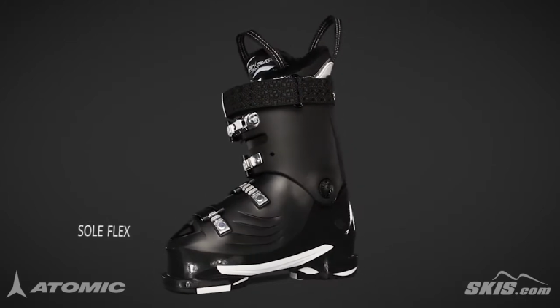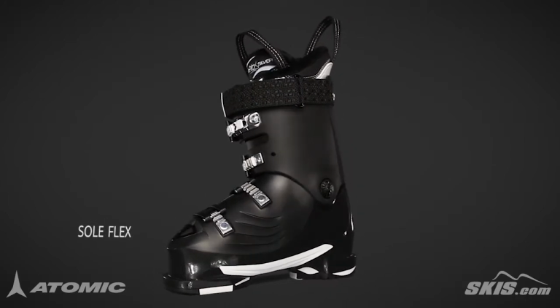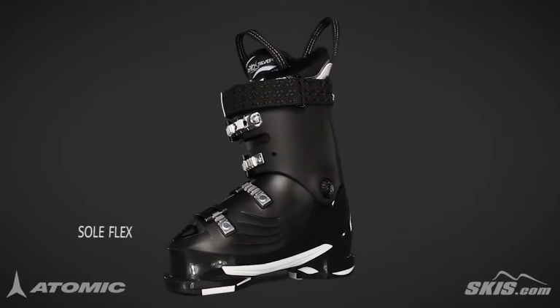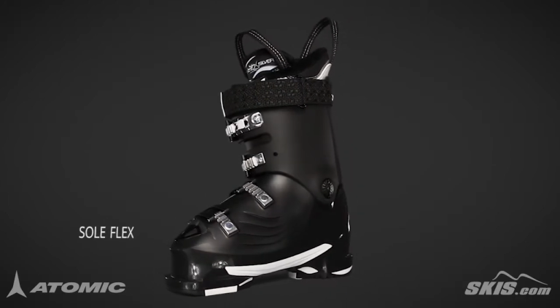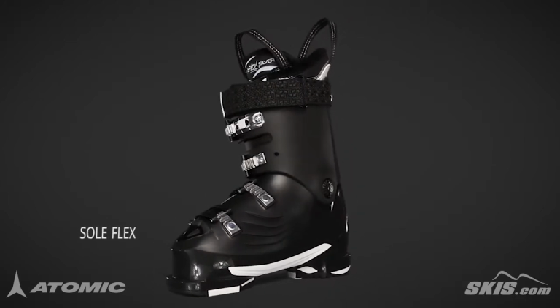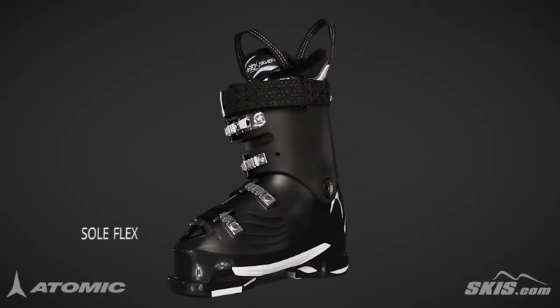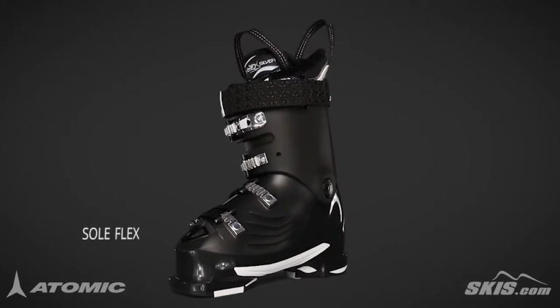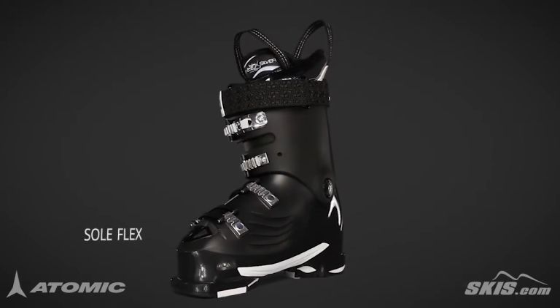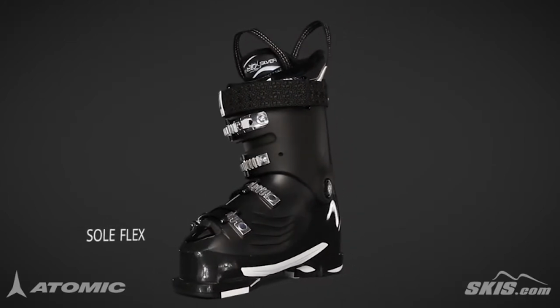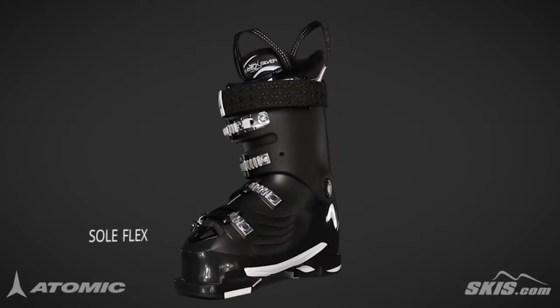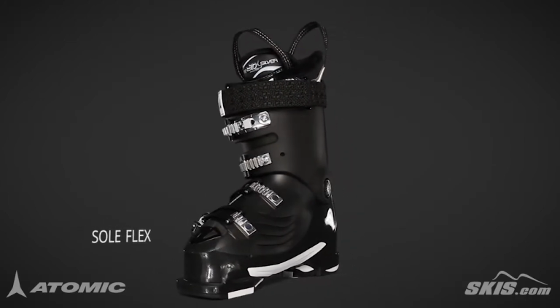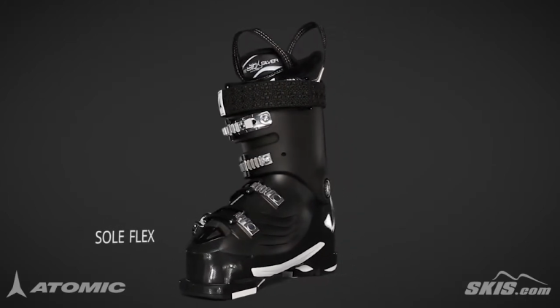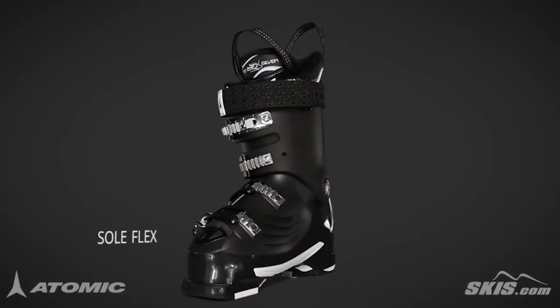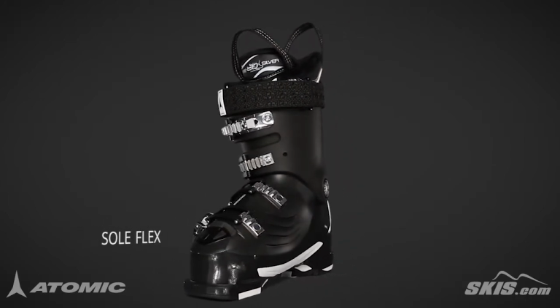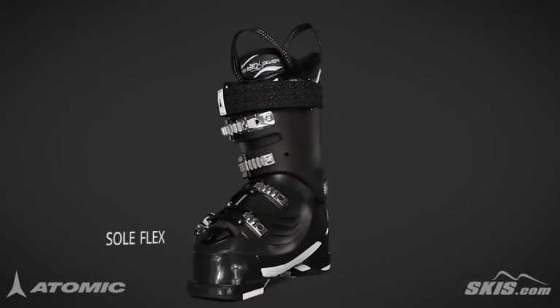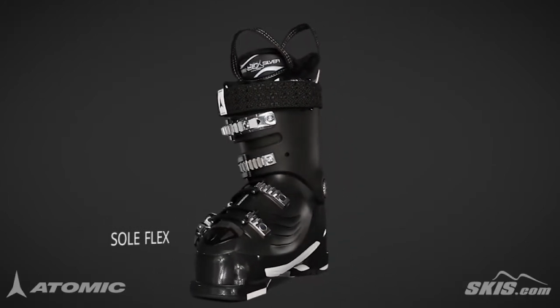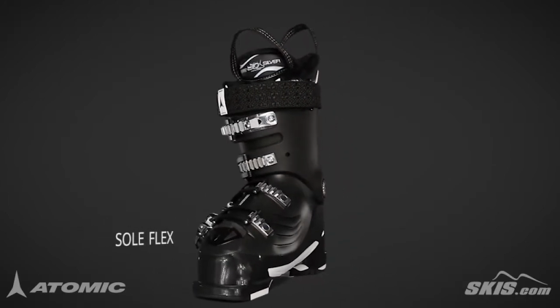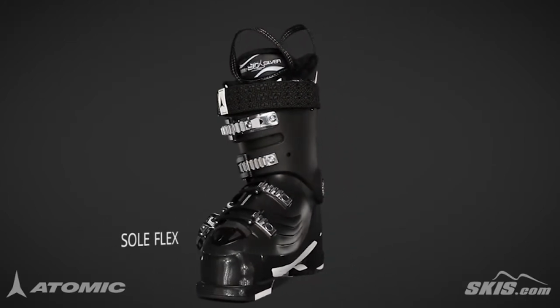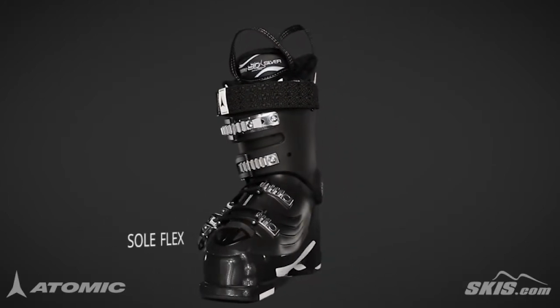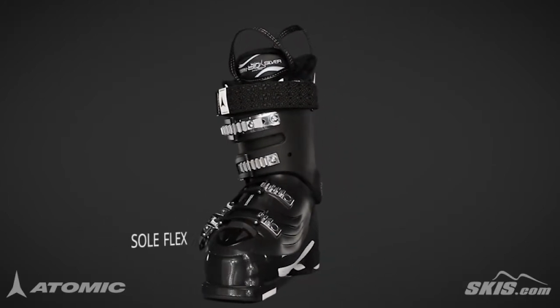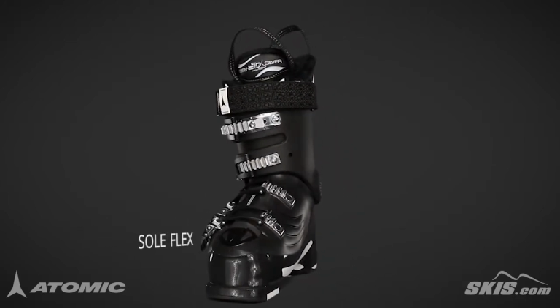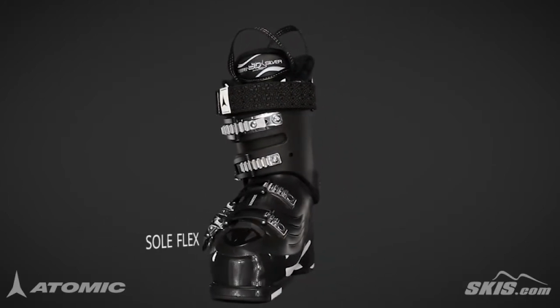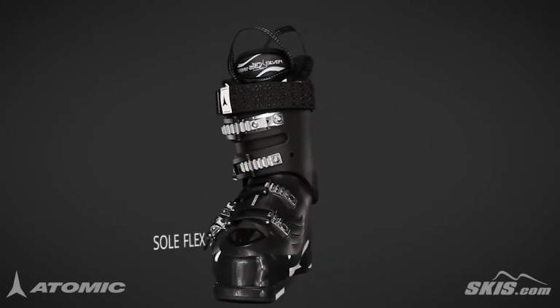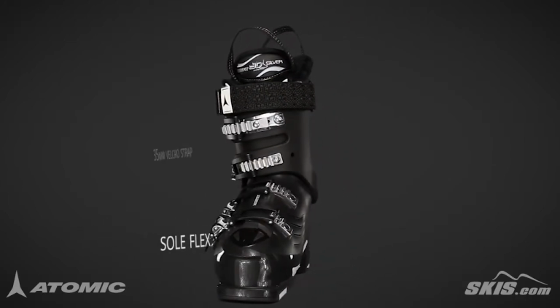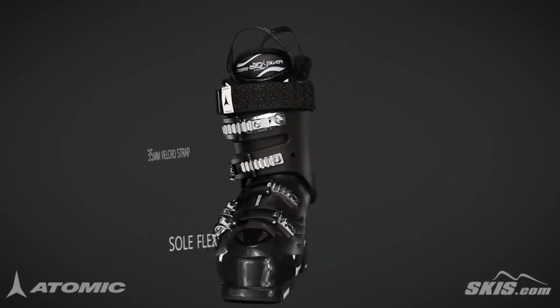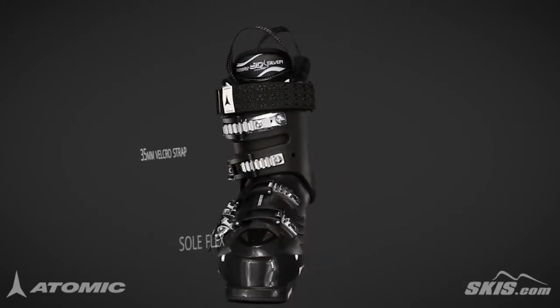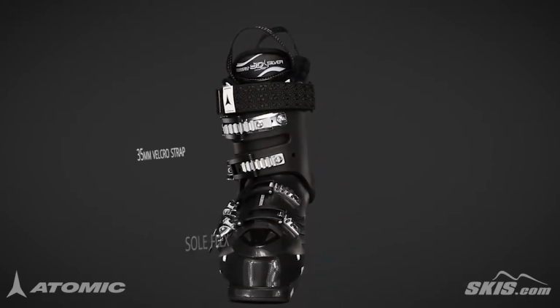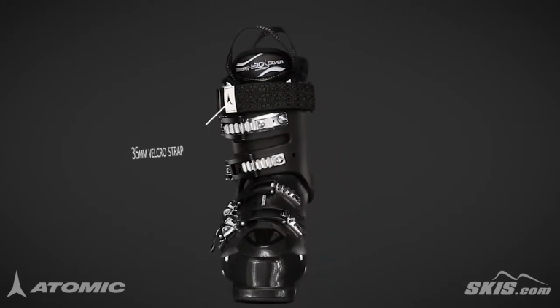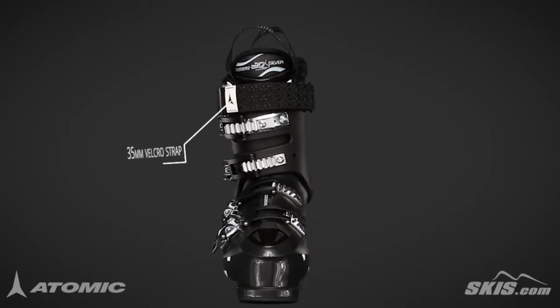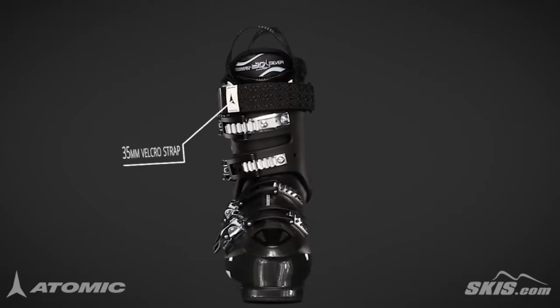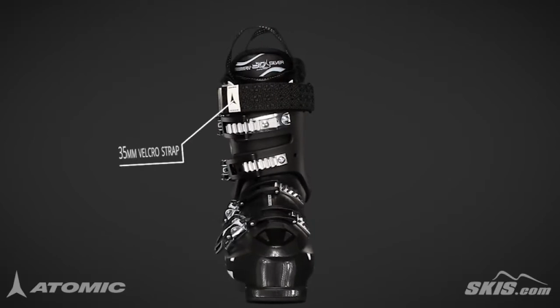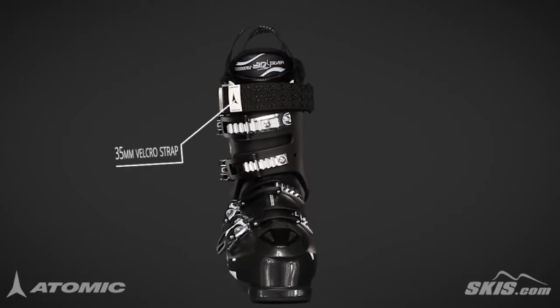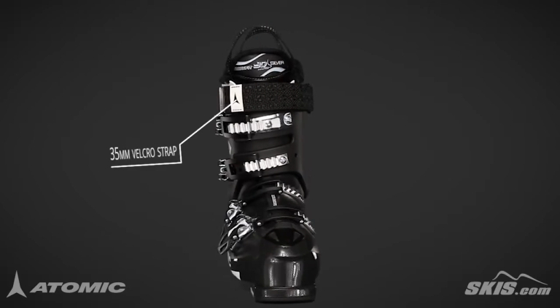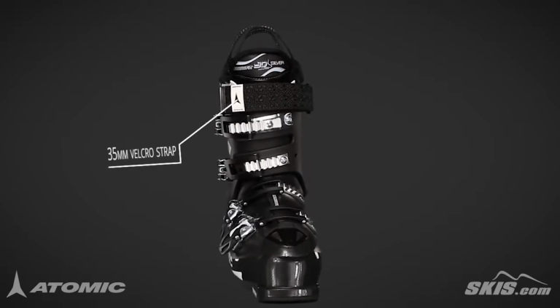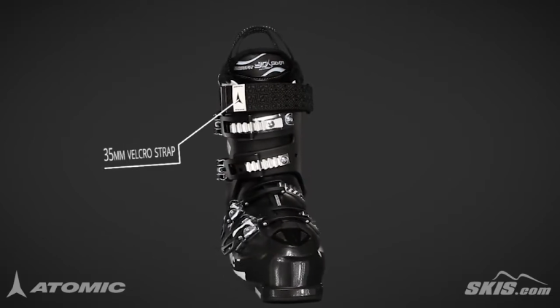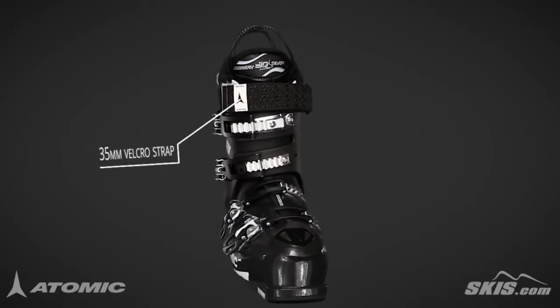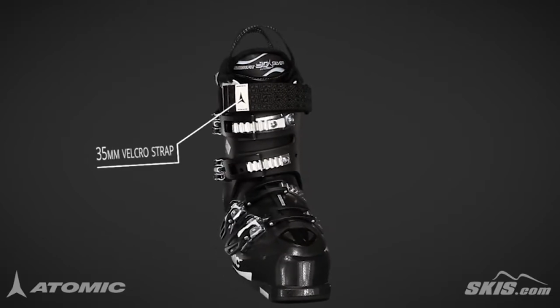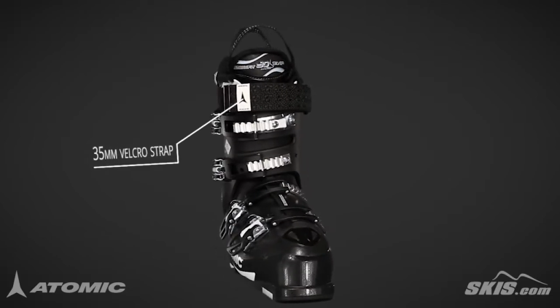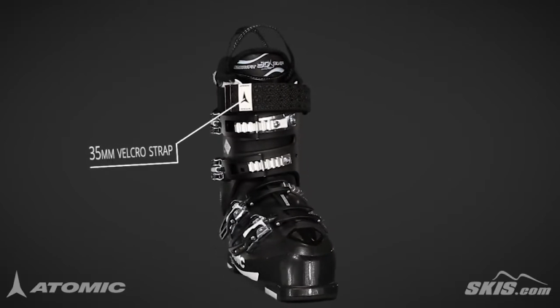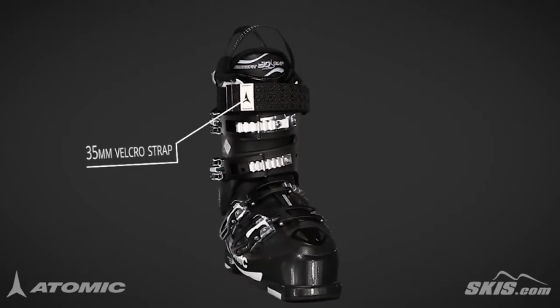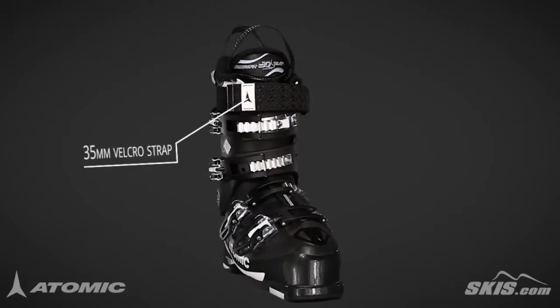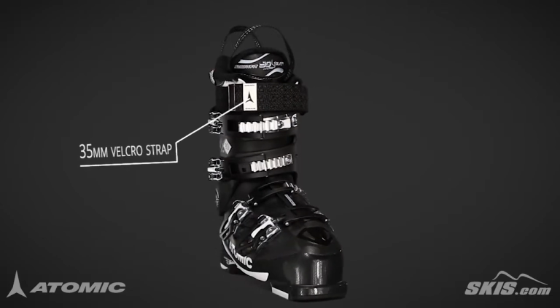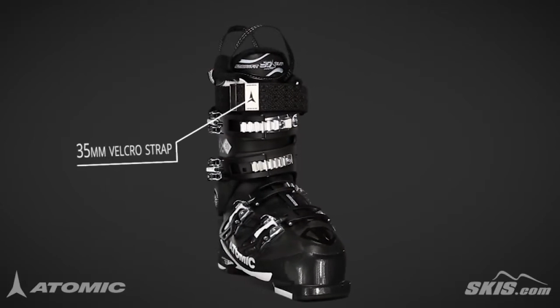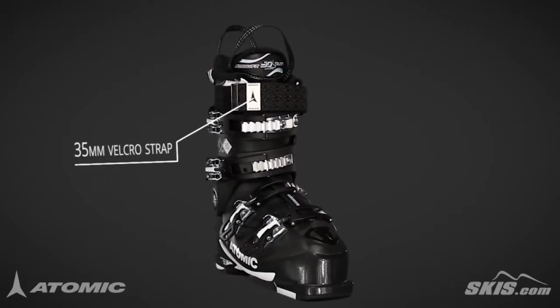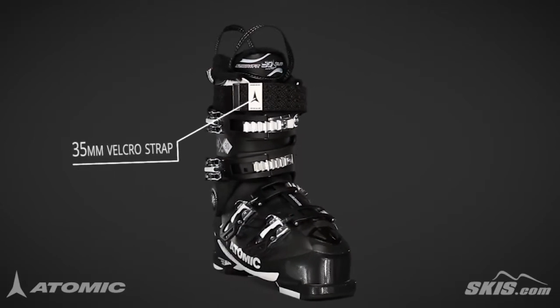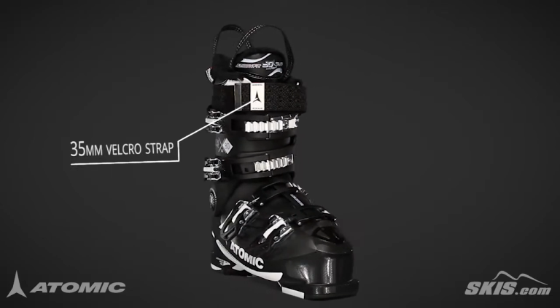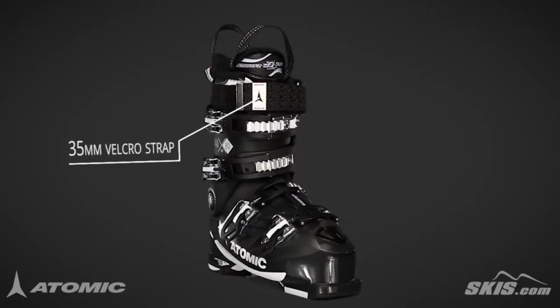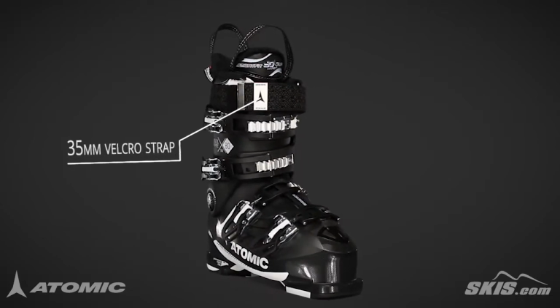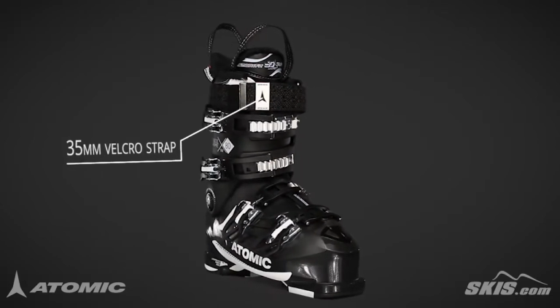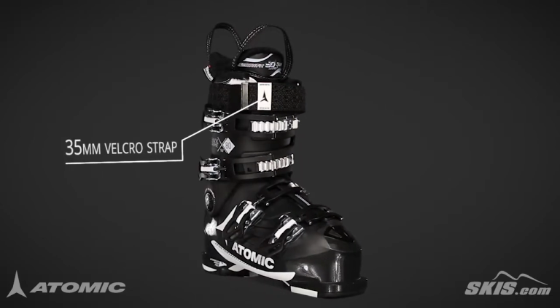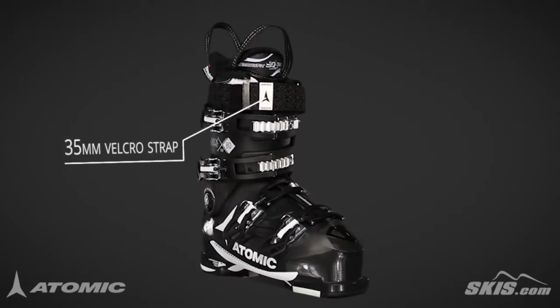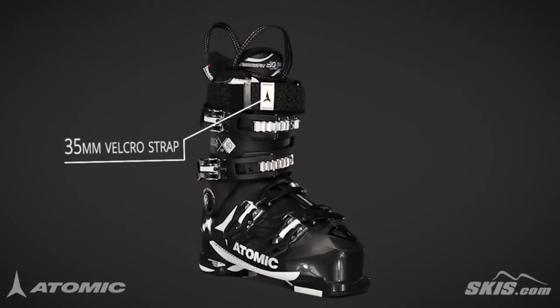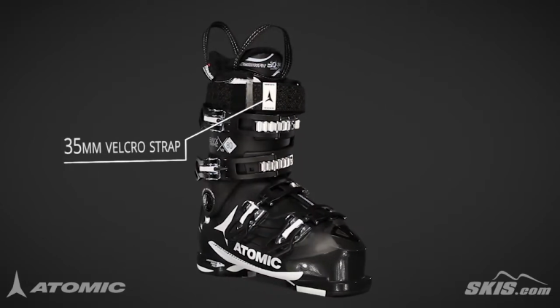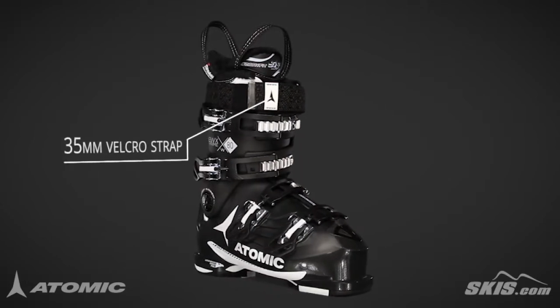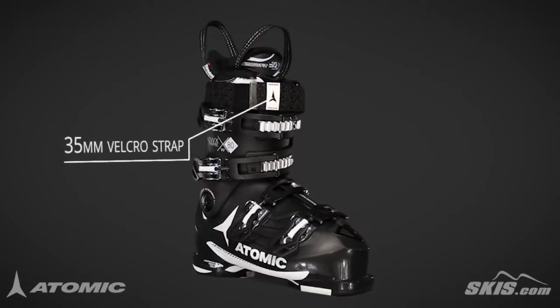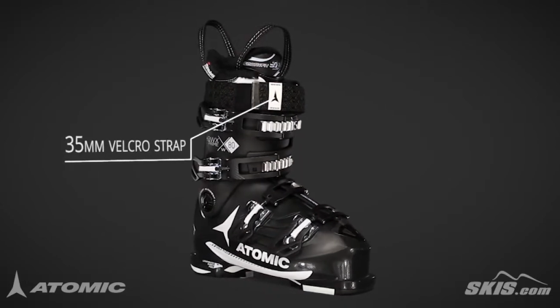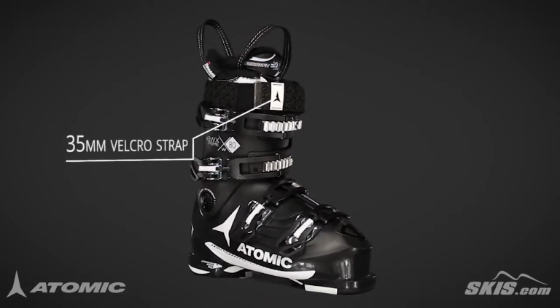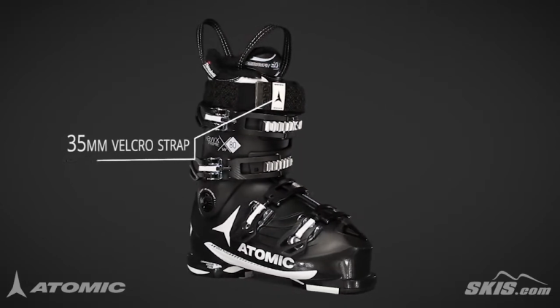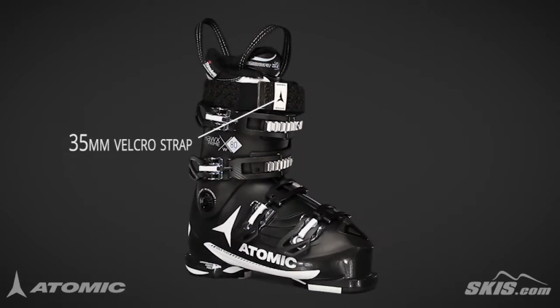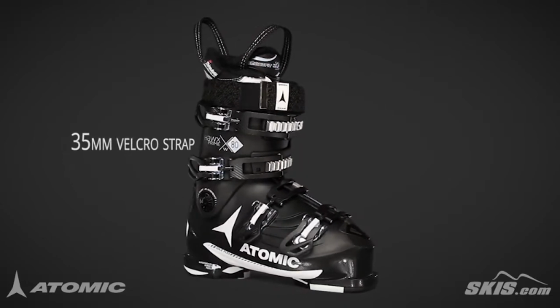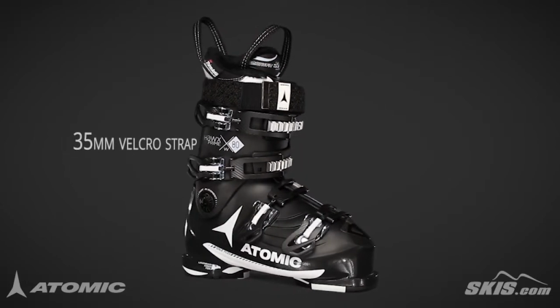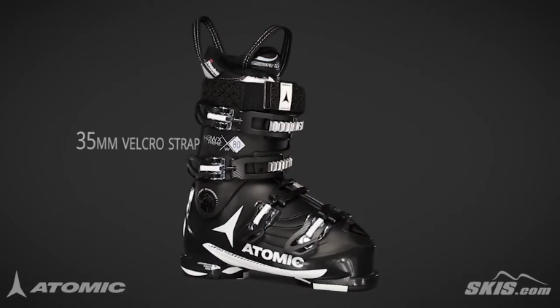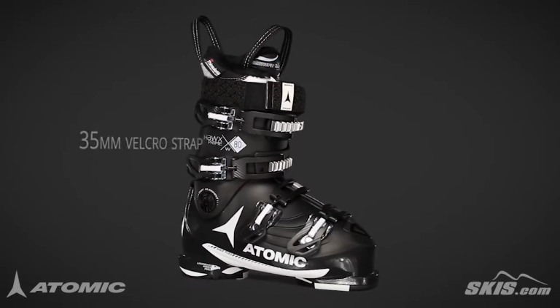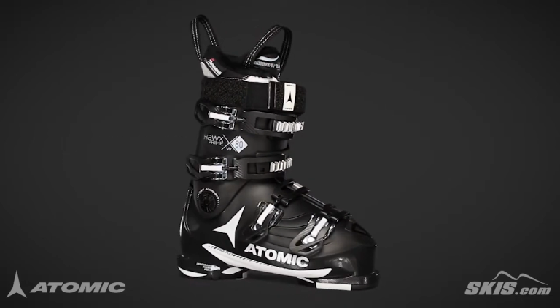Solflex improves your balance by allowing the shell to flex across your forefoot, and a 35mm velcro strap enhances rebound.